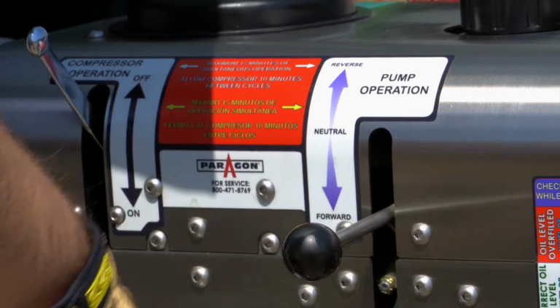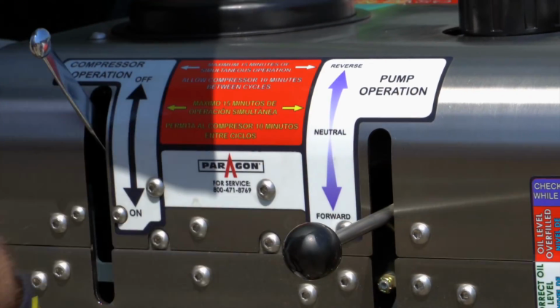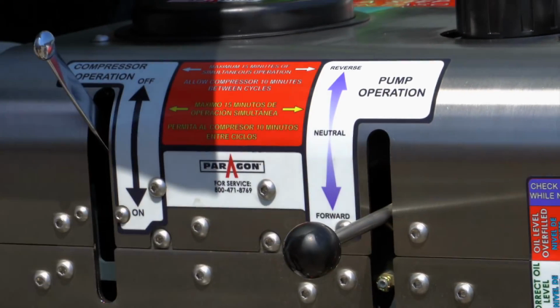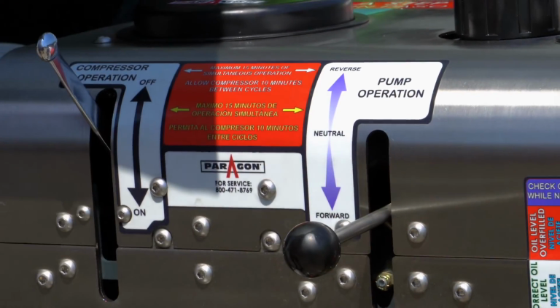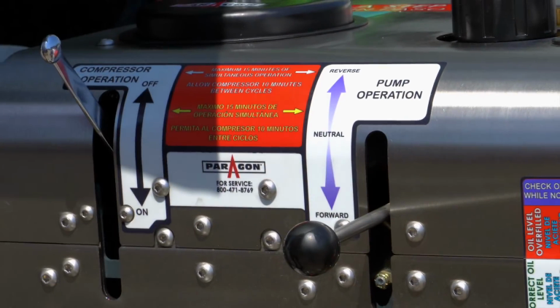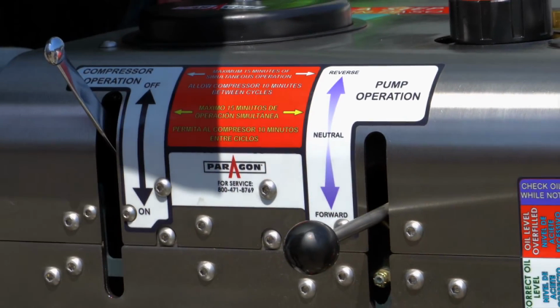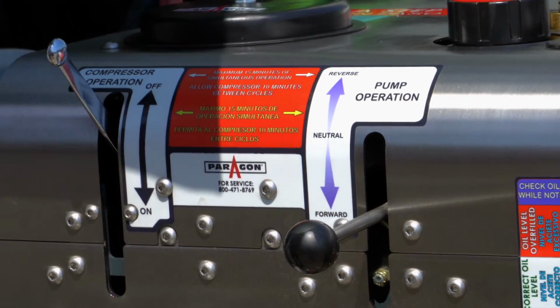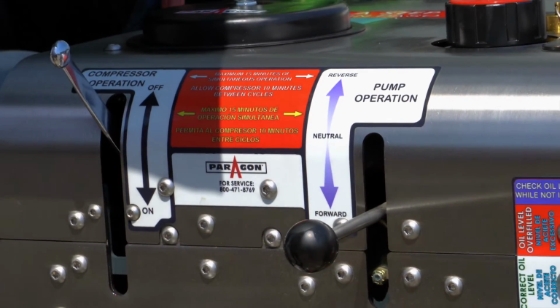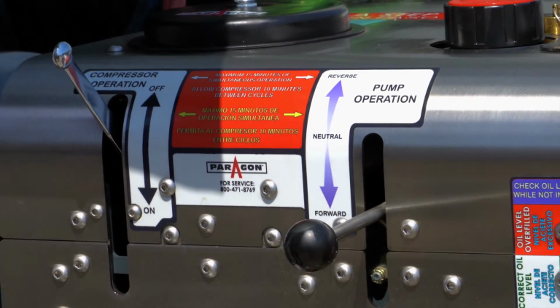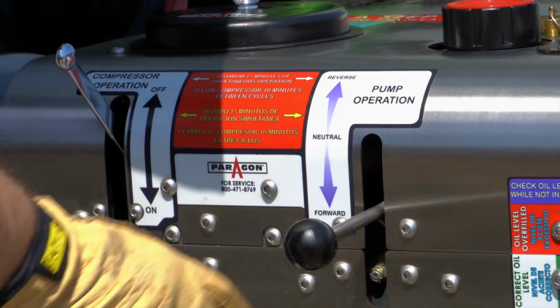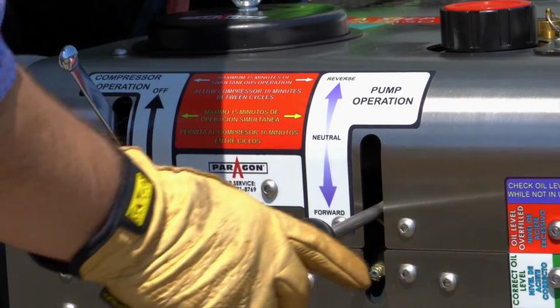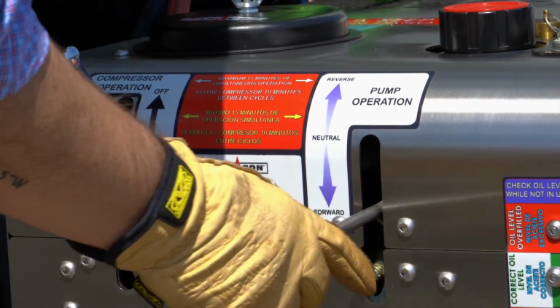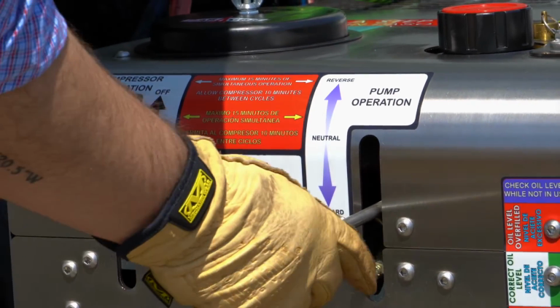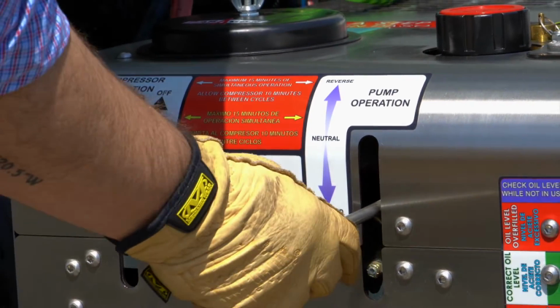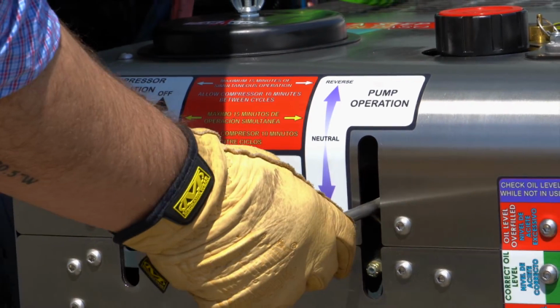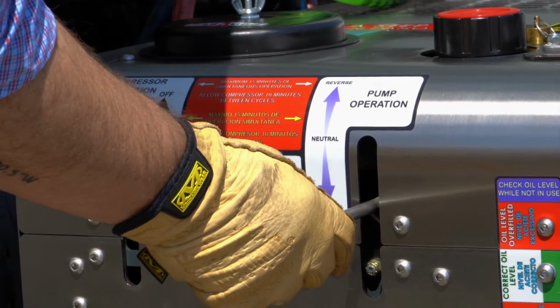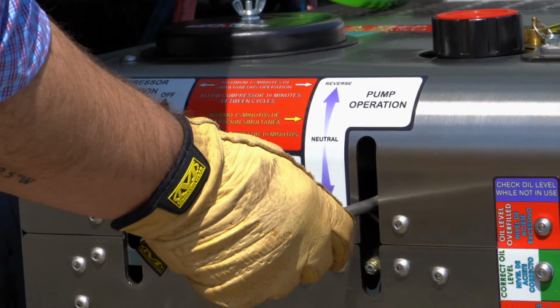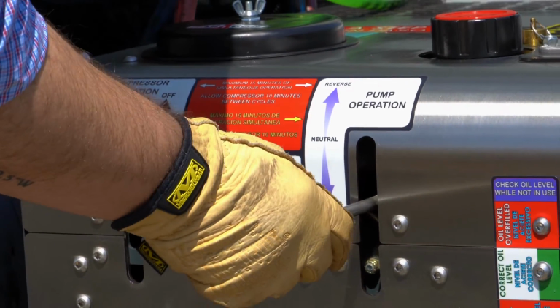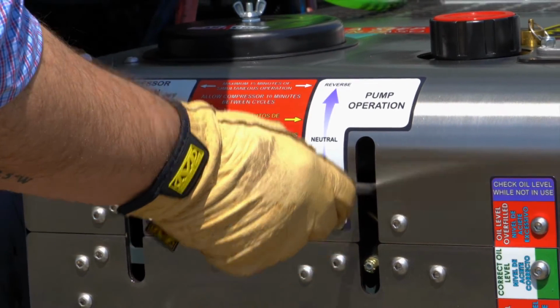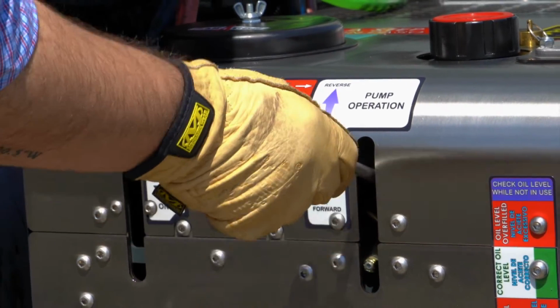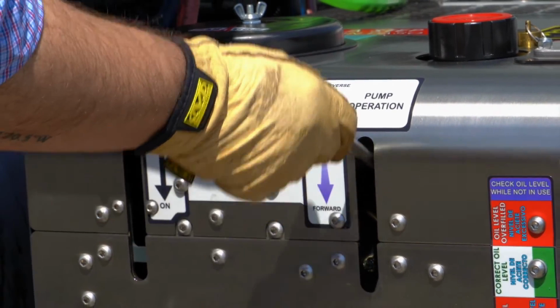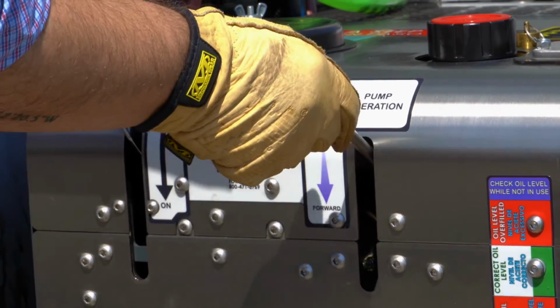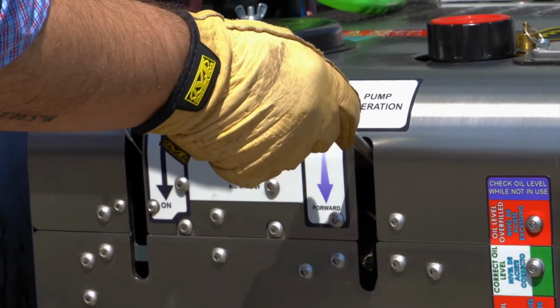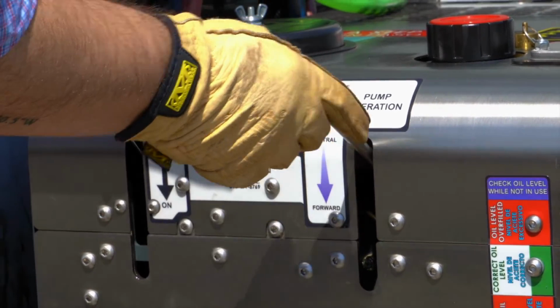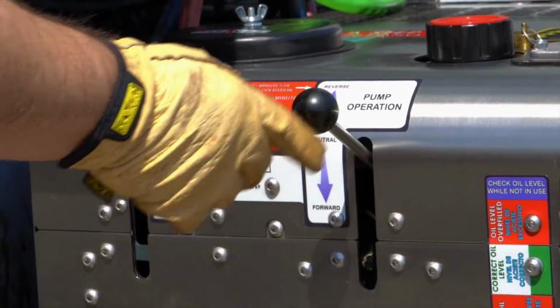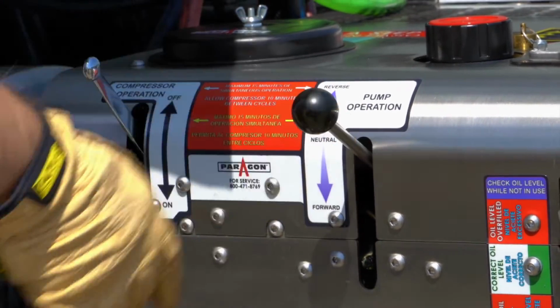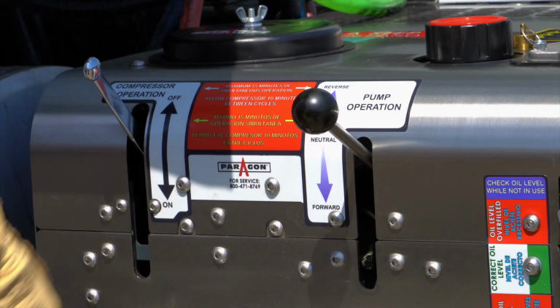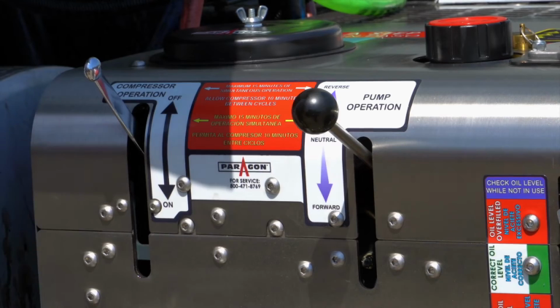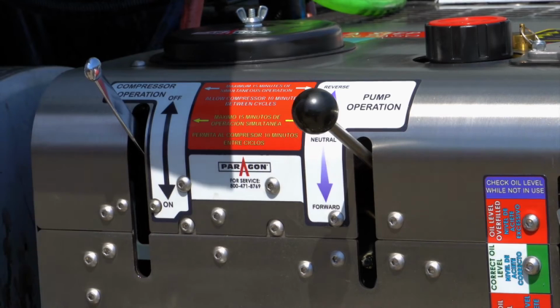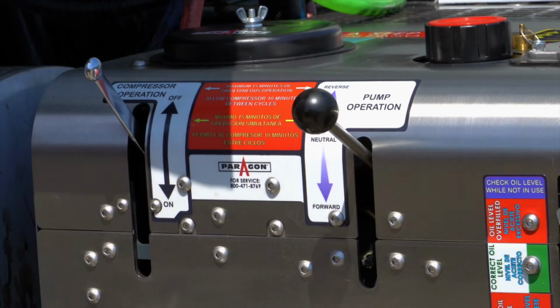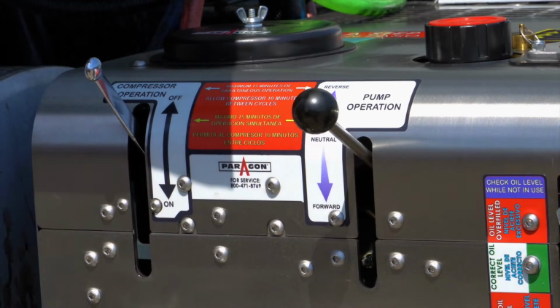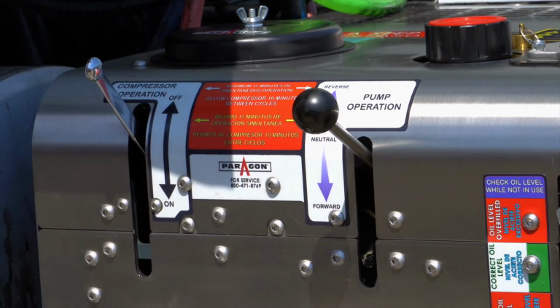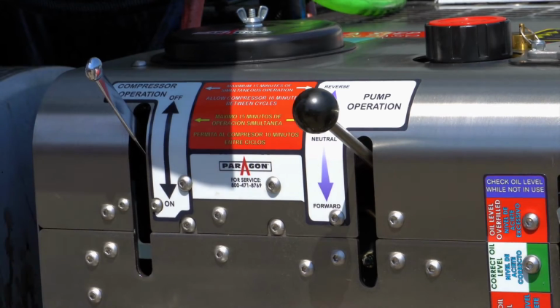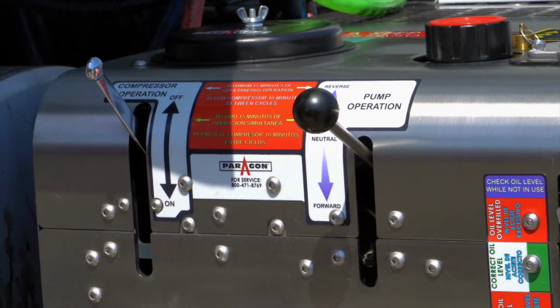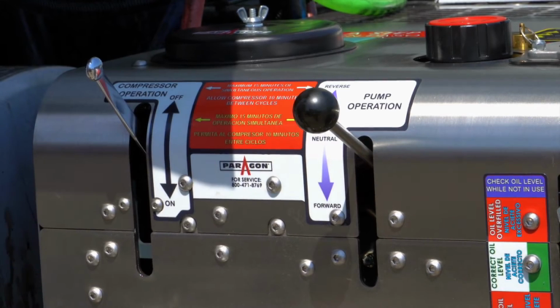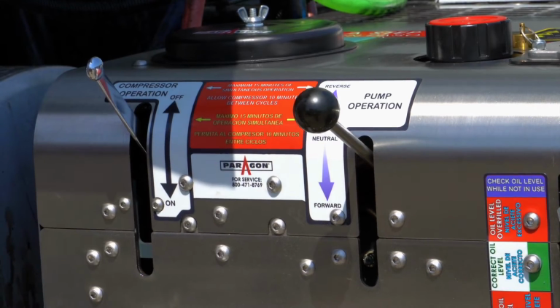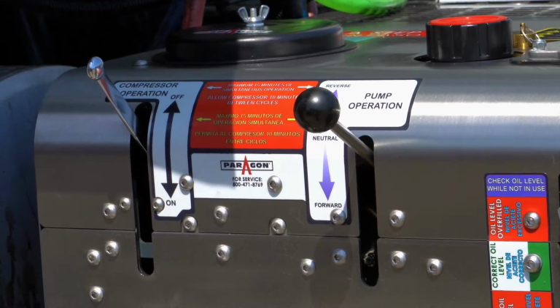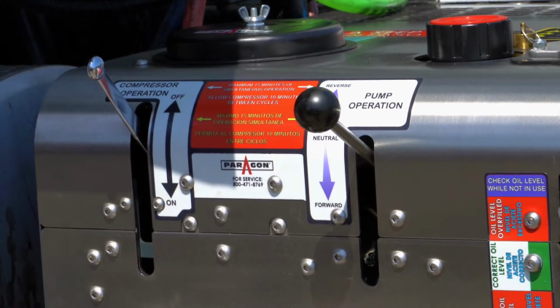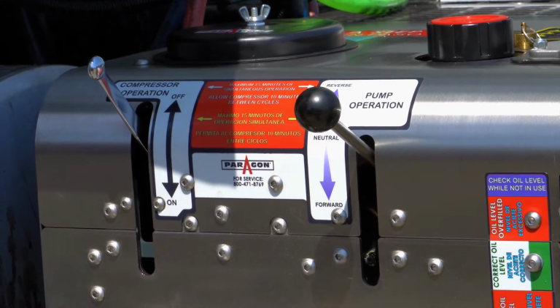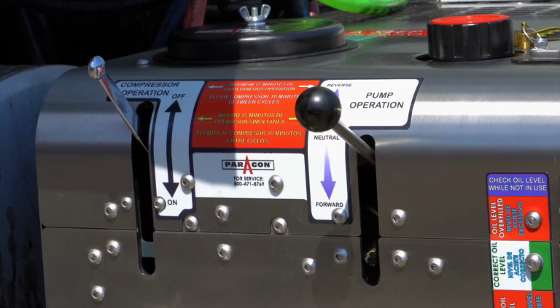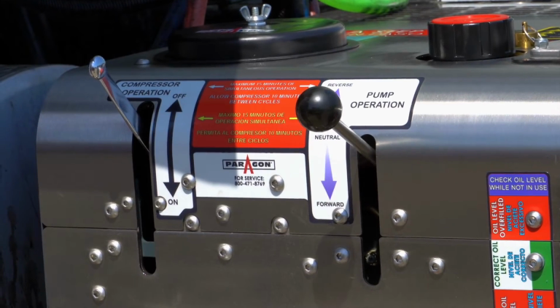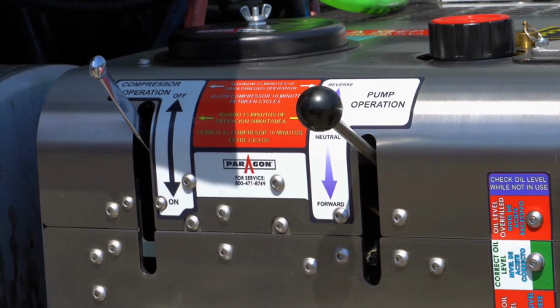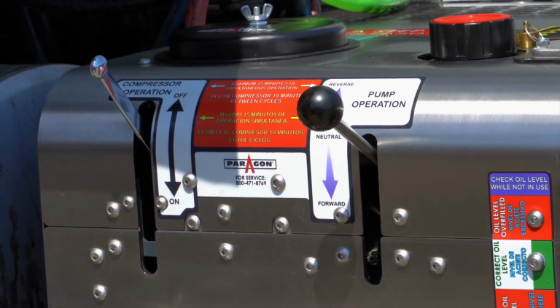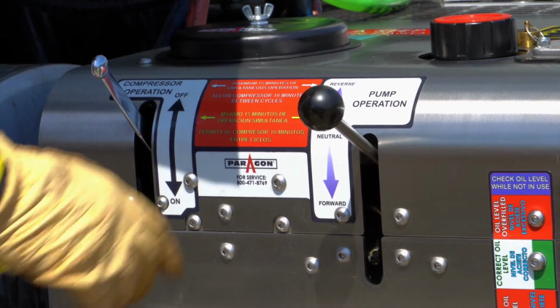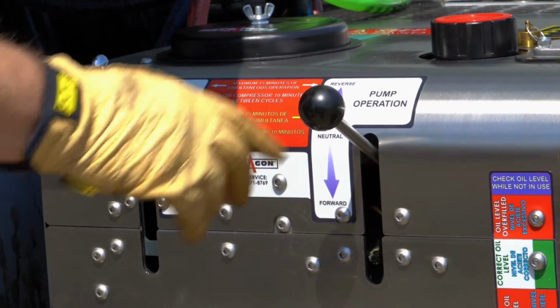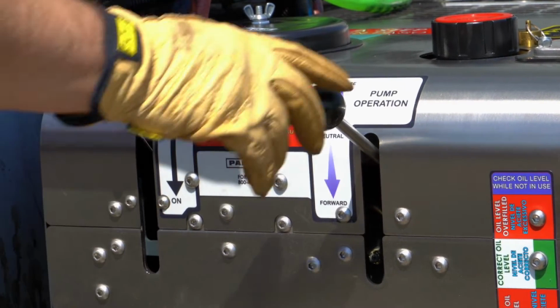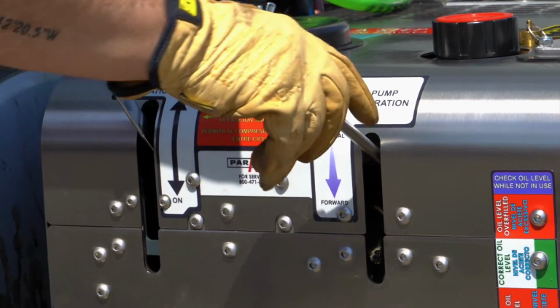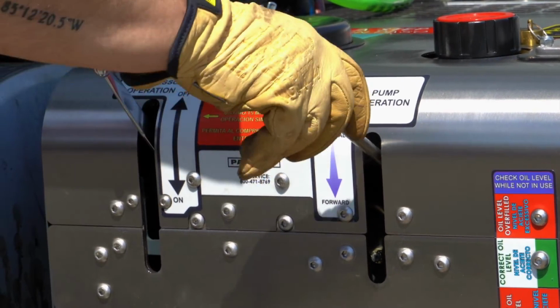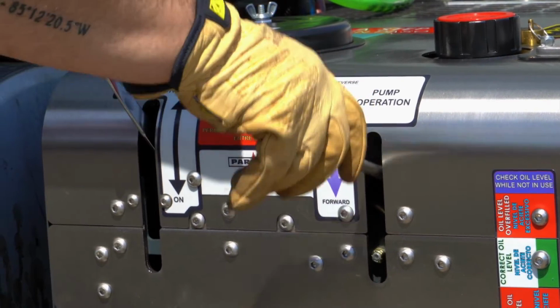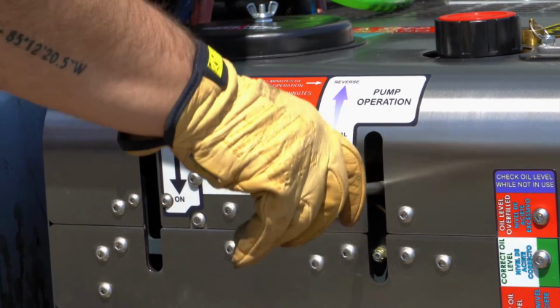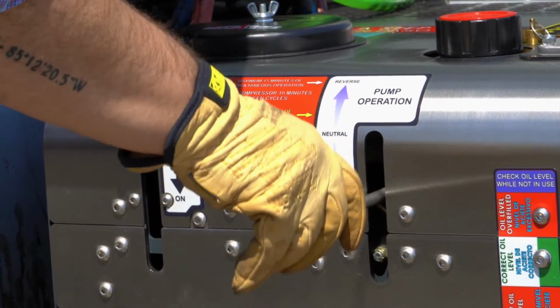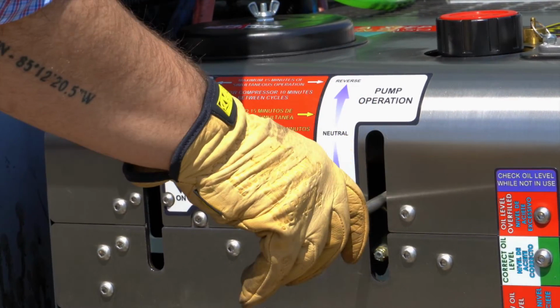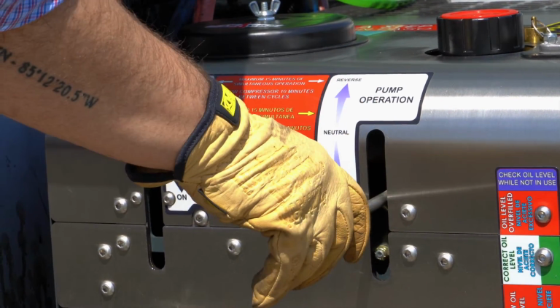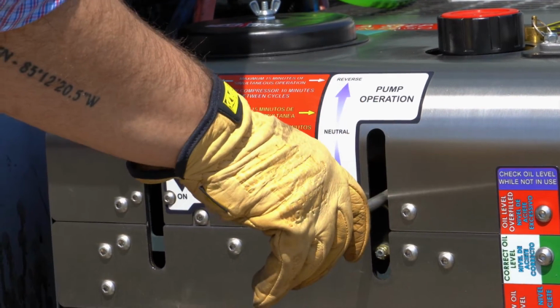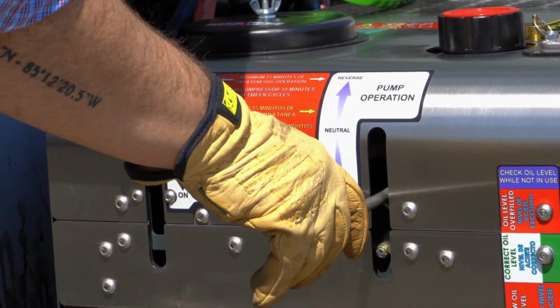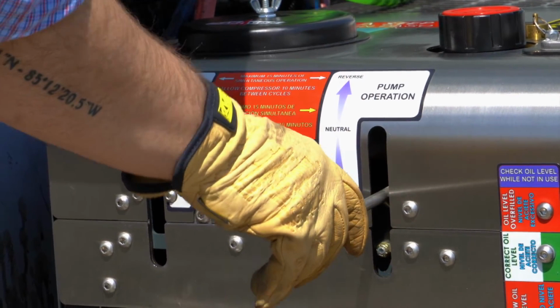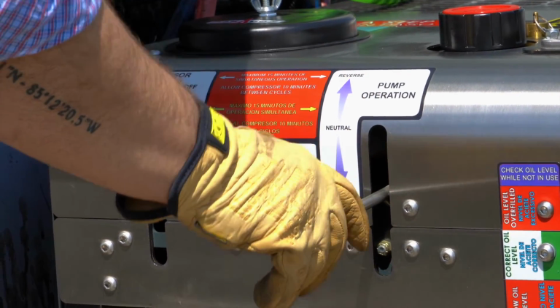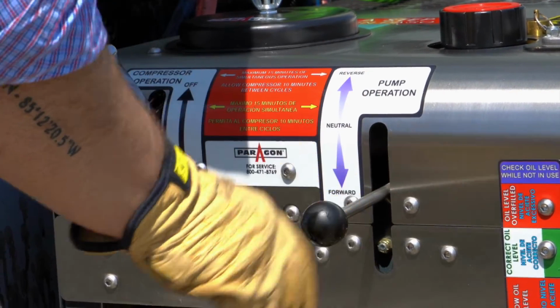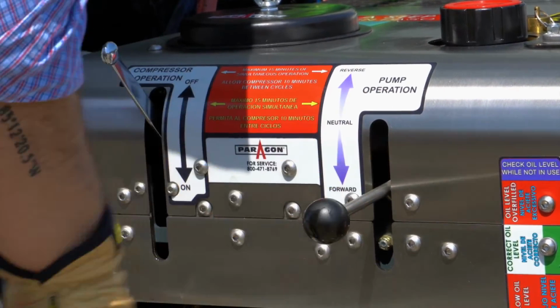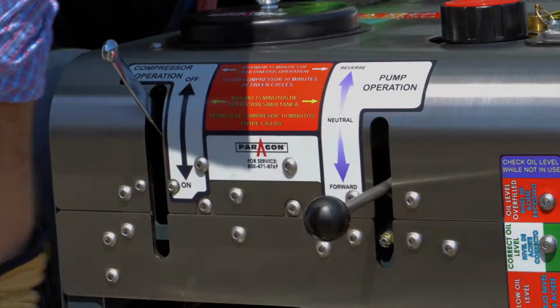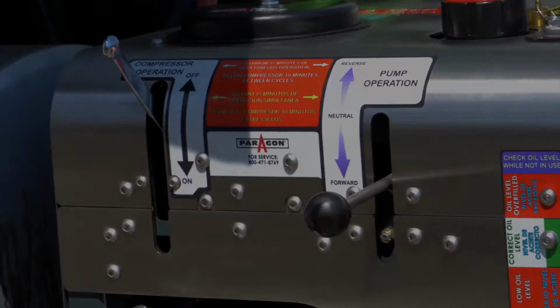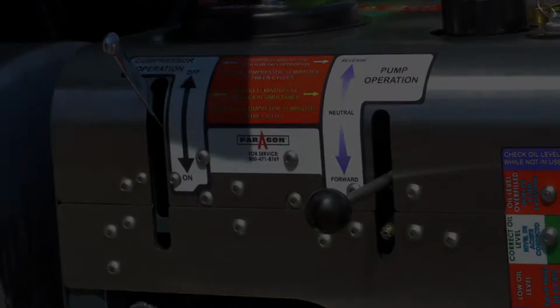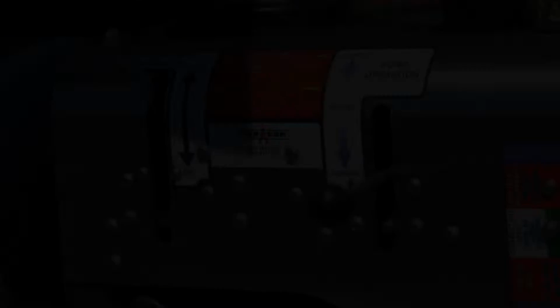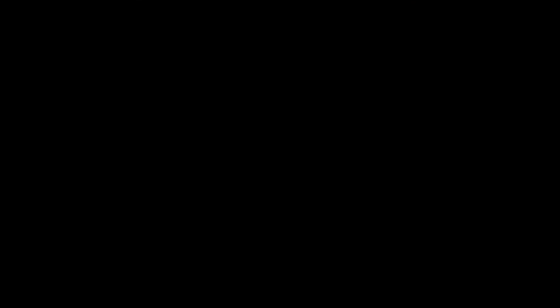You can now operate the compressor and product pump simultaneously for thick resins and chemicals.